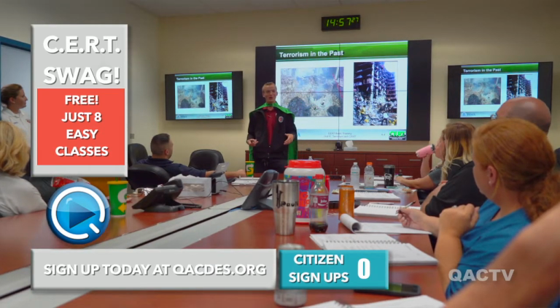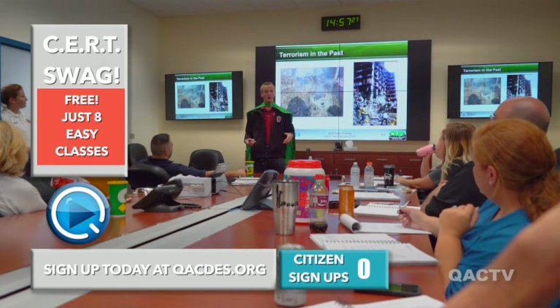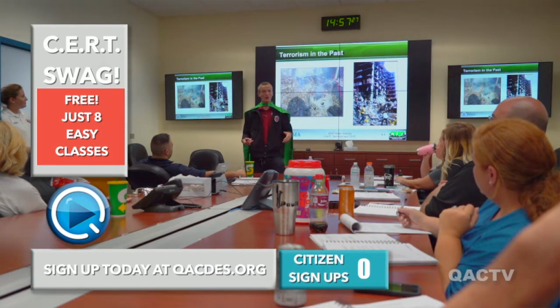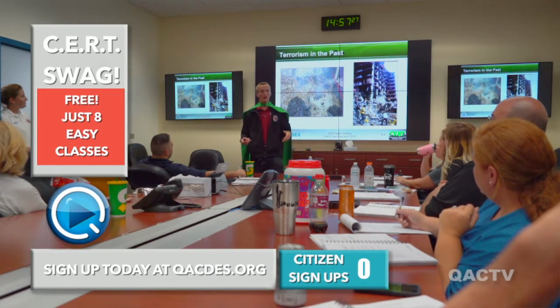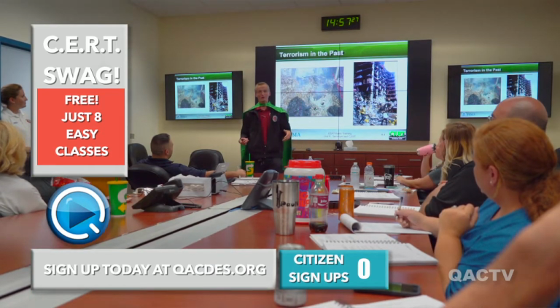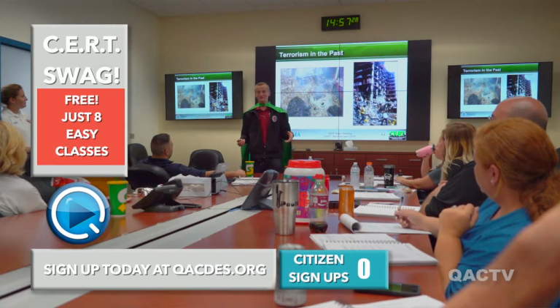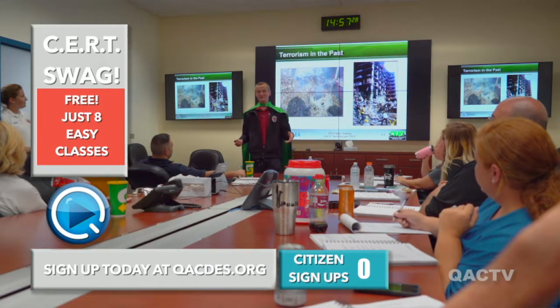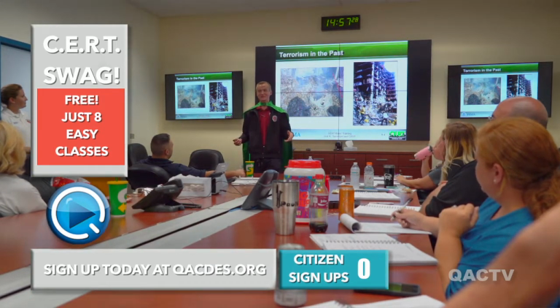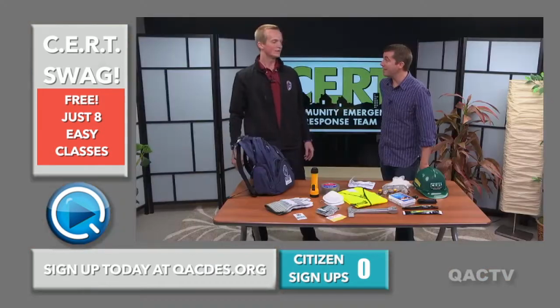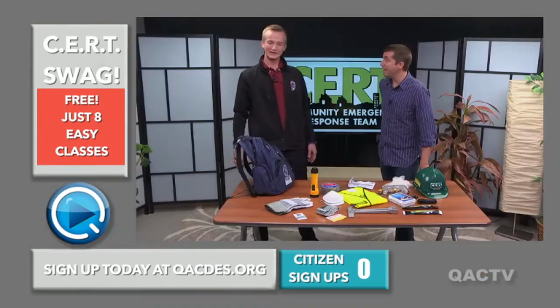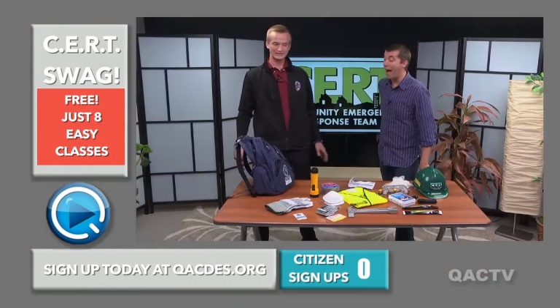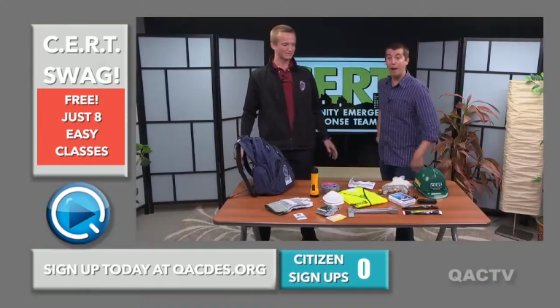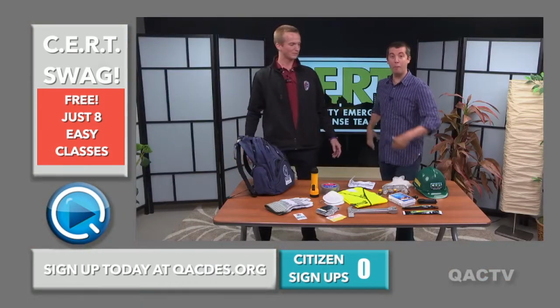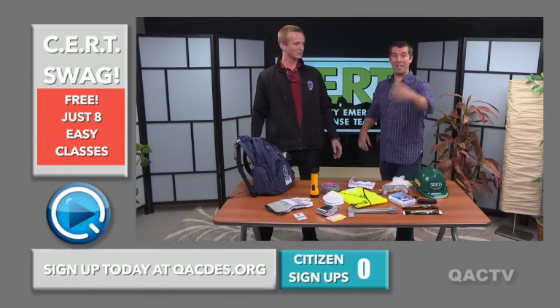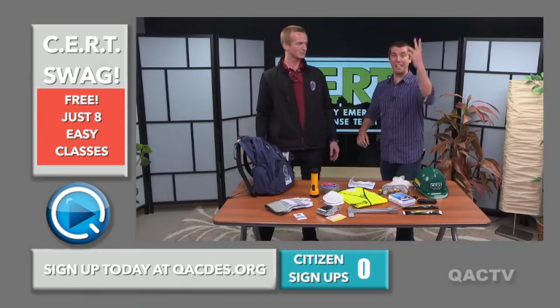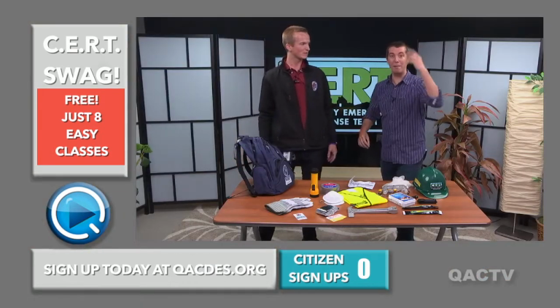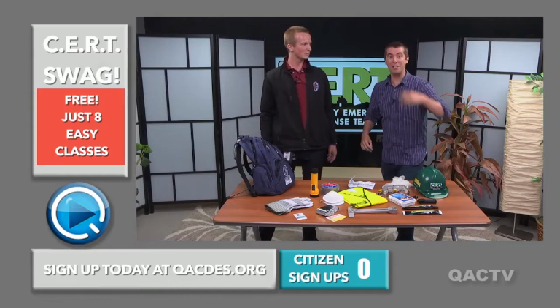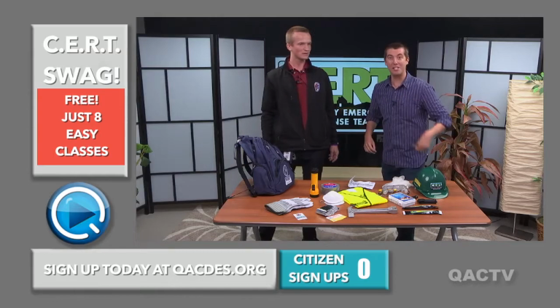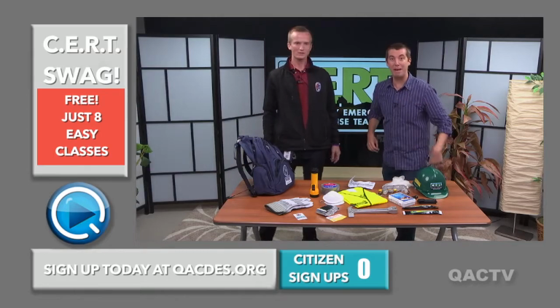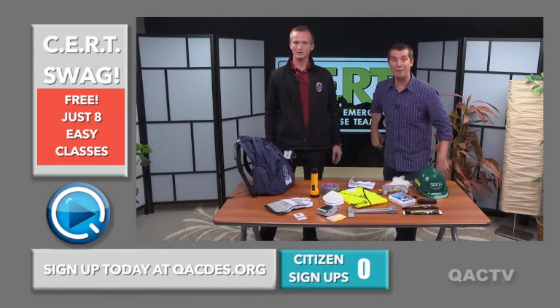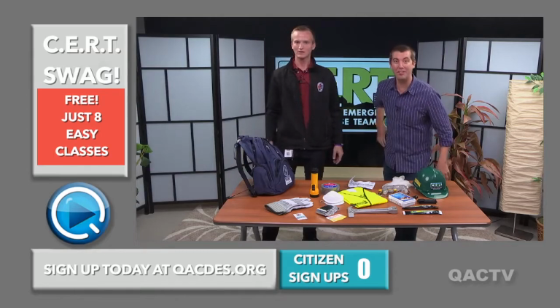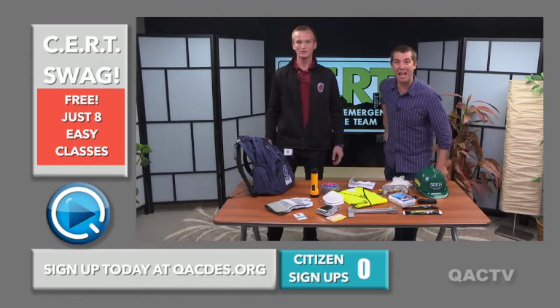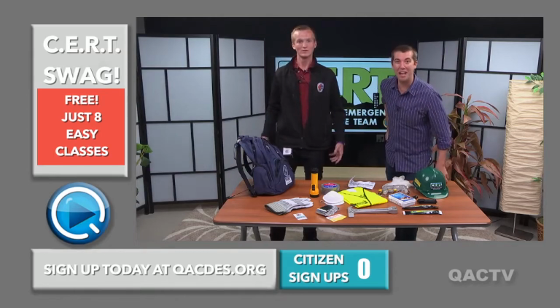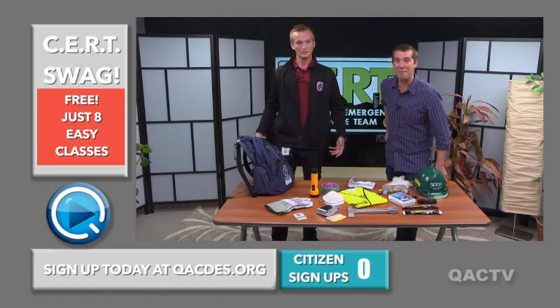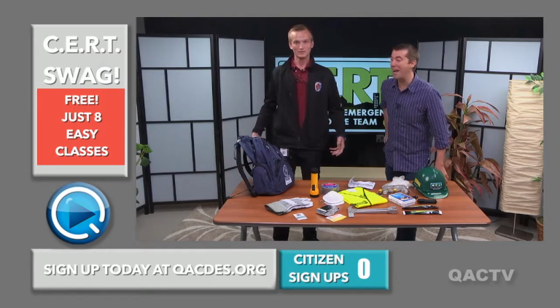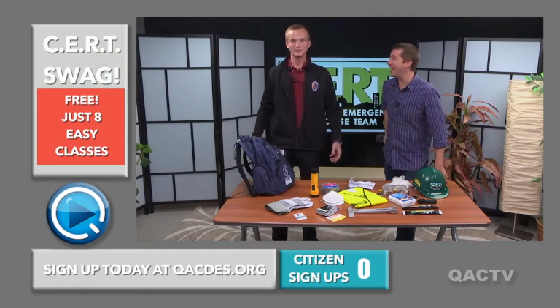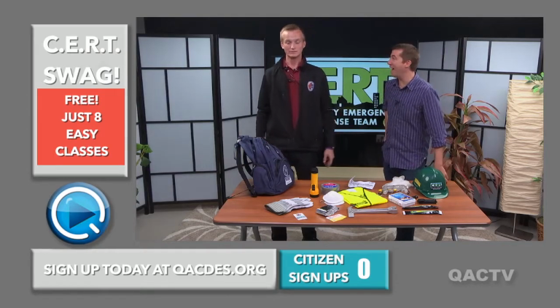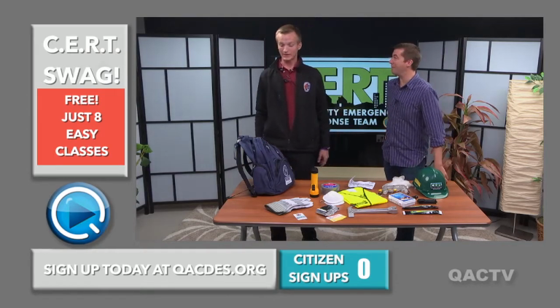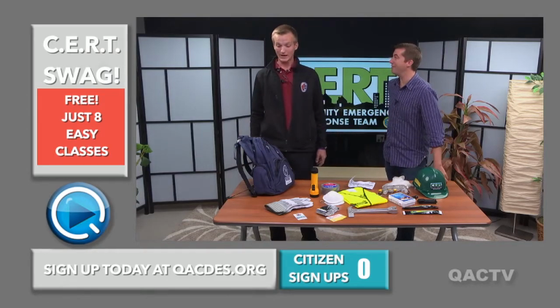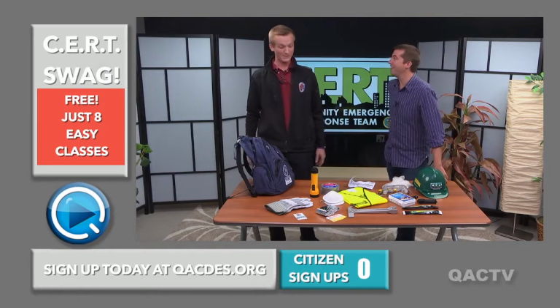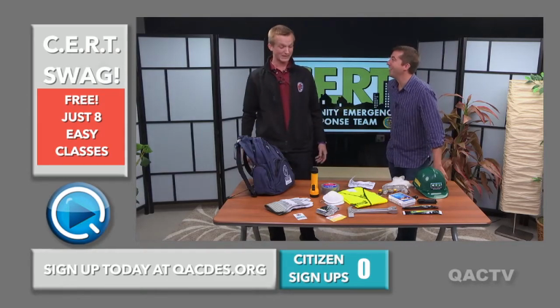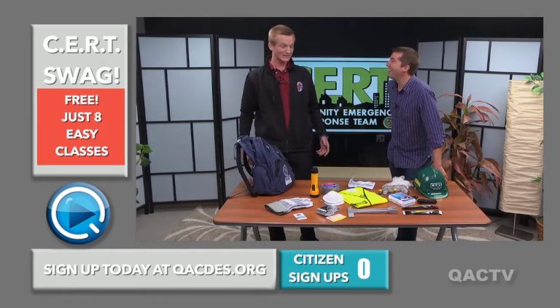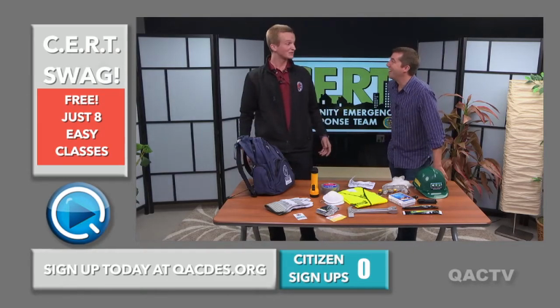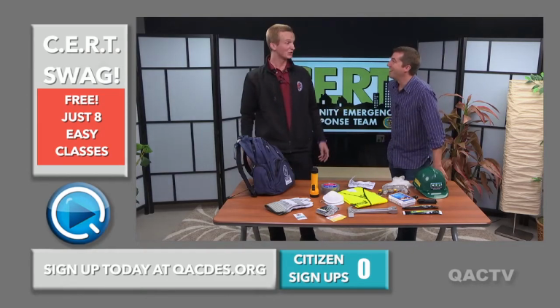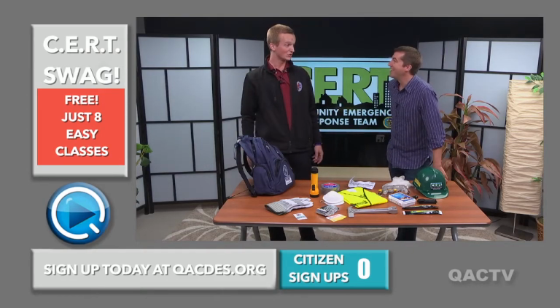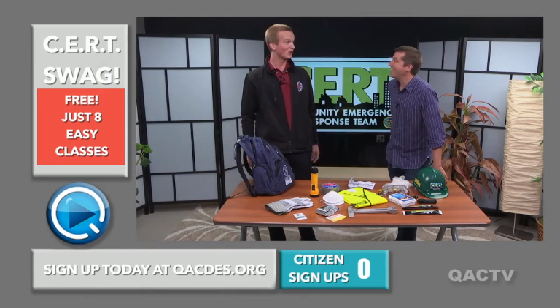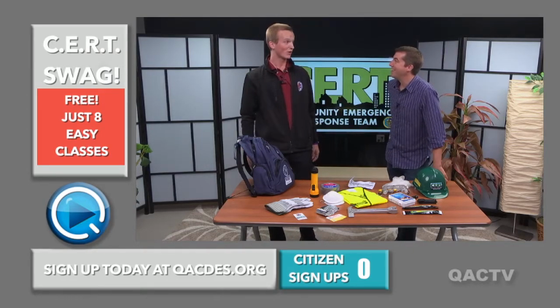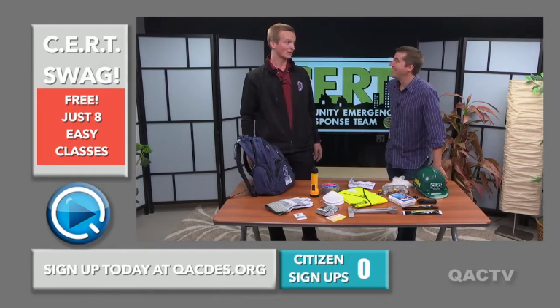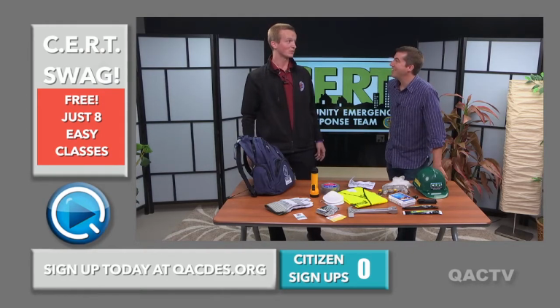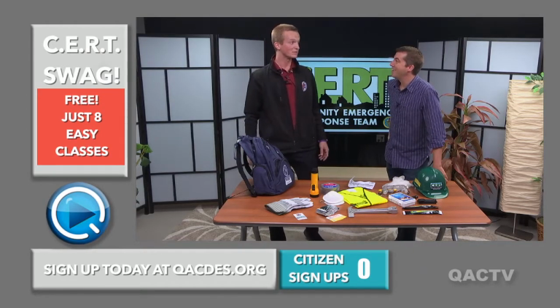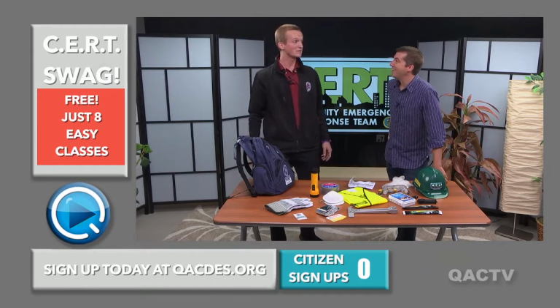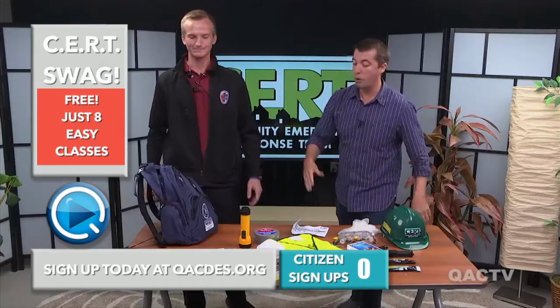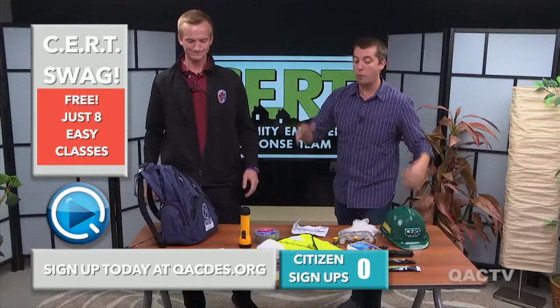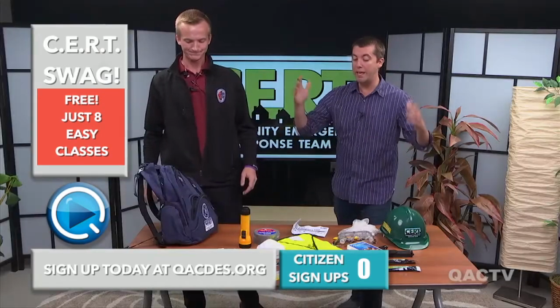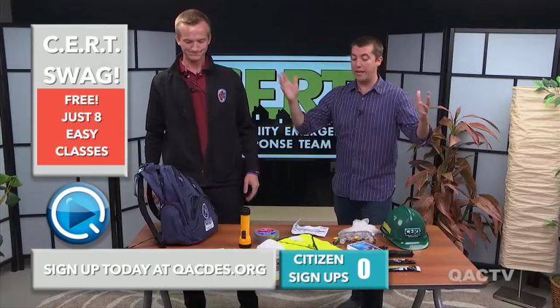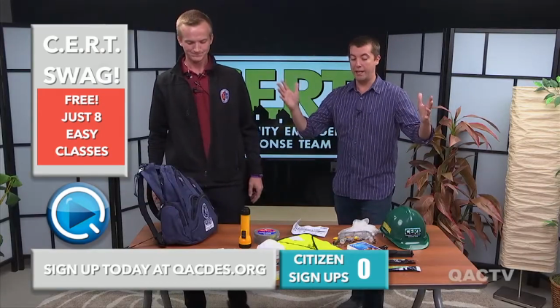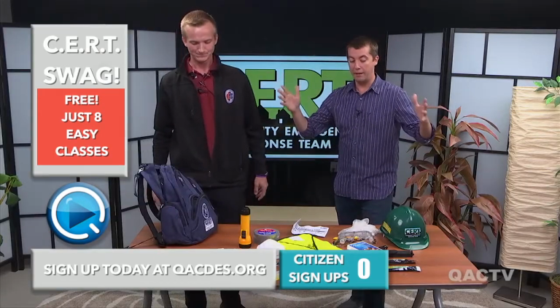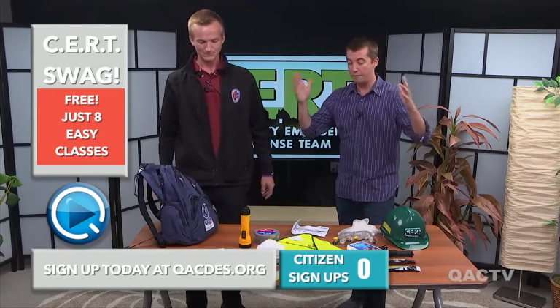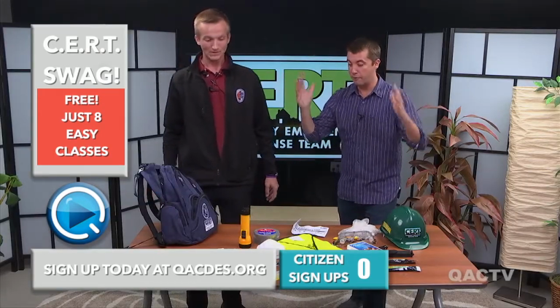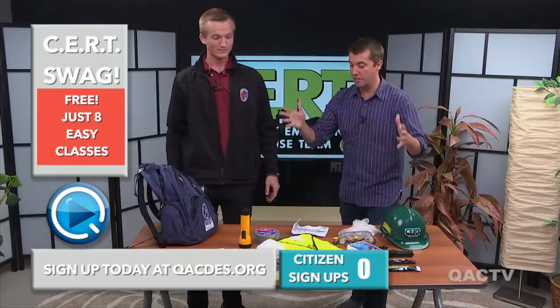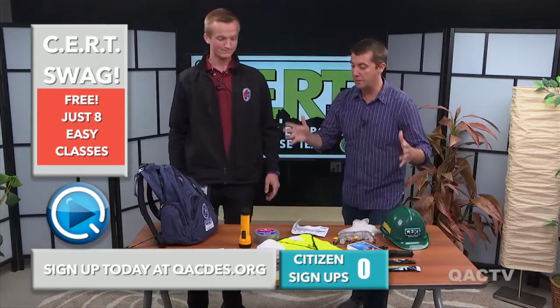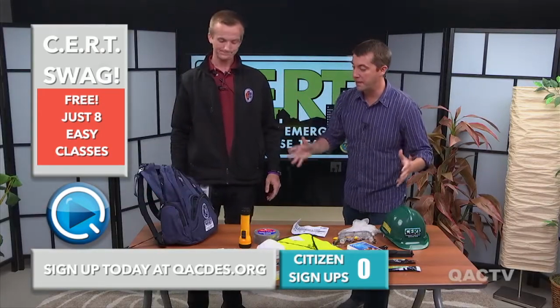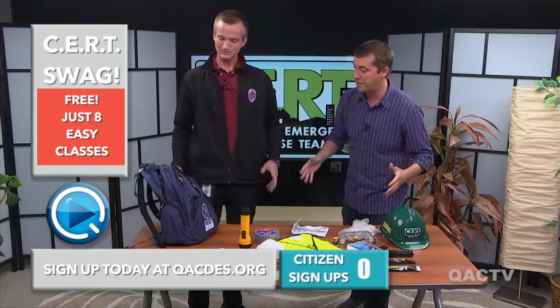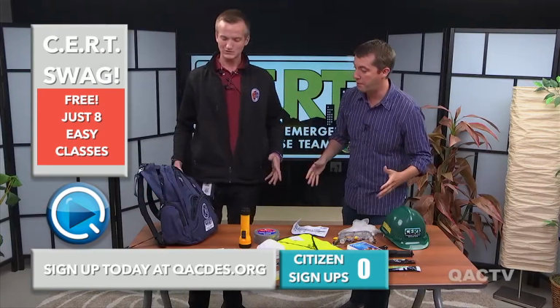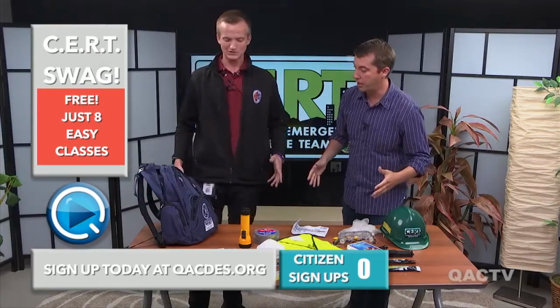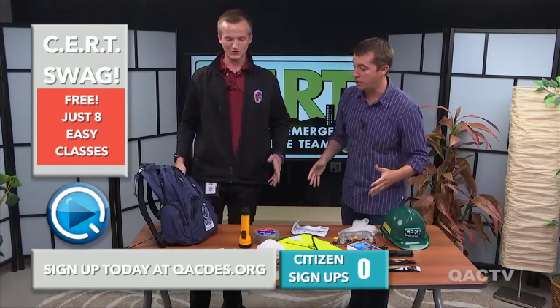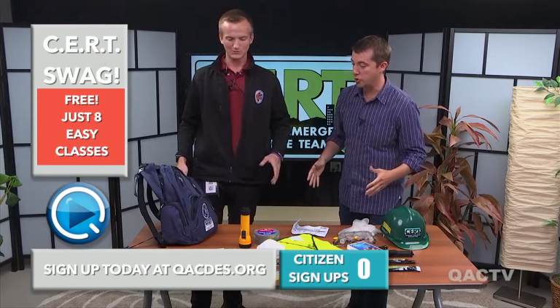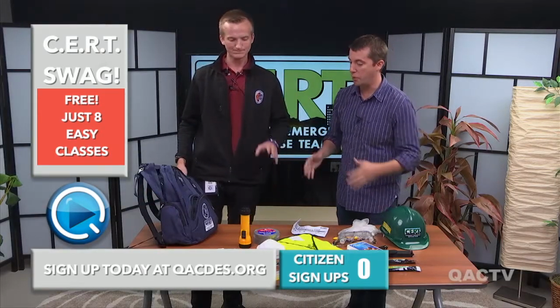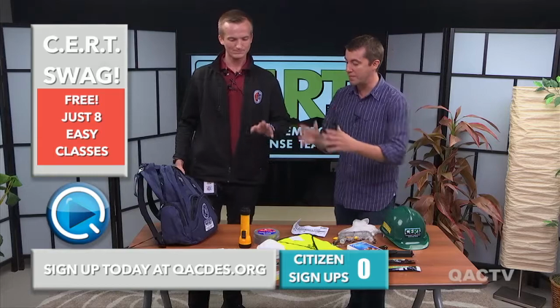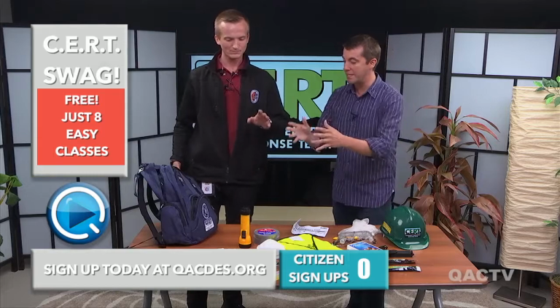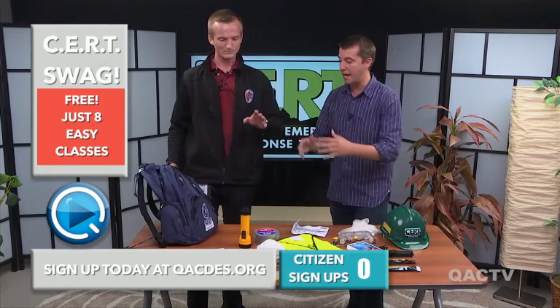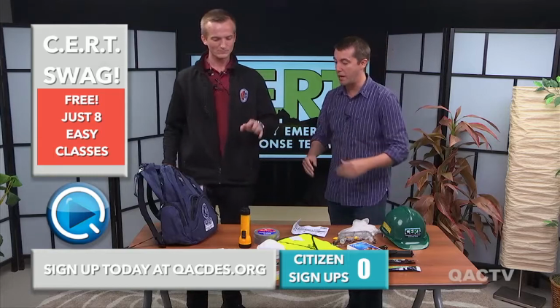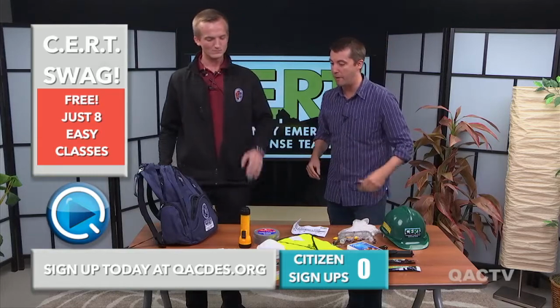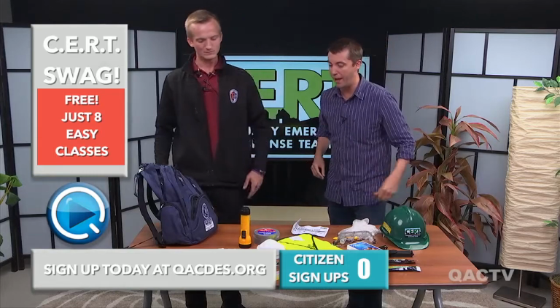Whoa, whoa, whoa, Joe. You're telling me all this is totally free for eight easy classes? Totally free, eight easy classes. And not only that, they're easy classes that are less than three hours long. Three hours long, that's it? I waste that much time every day of my life. I mean, it is a good bargain, Bruce. What are we getting for this amazing bargain, Joe? What's inside our bag?